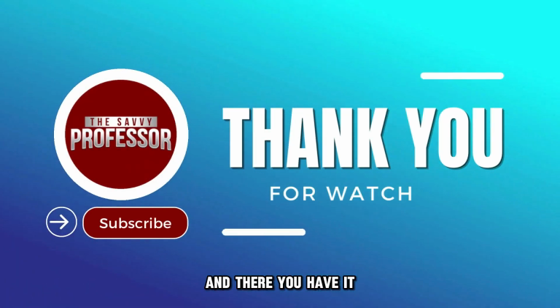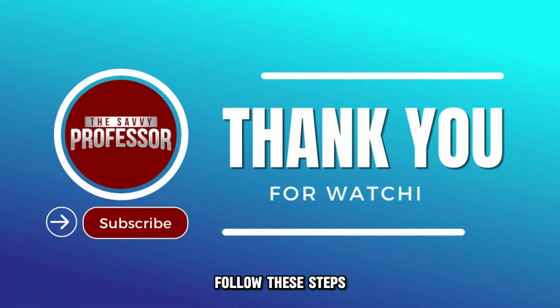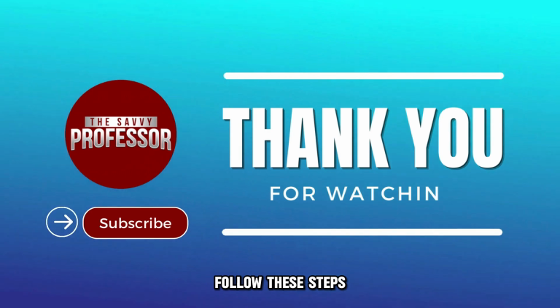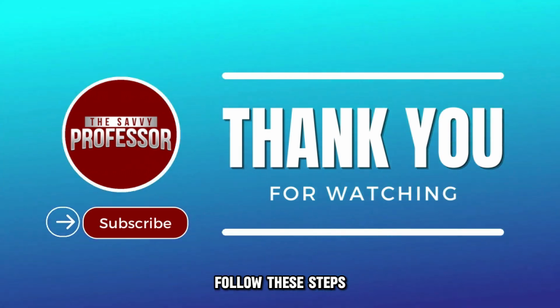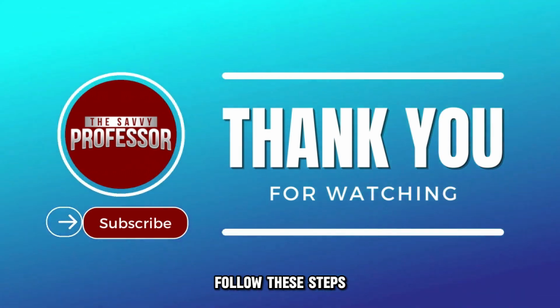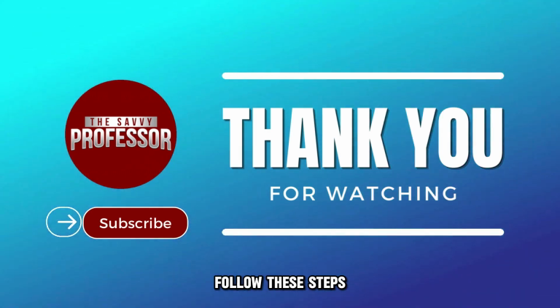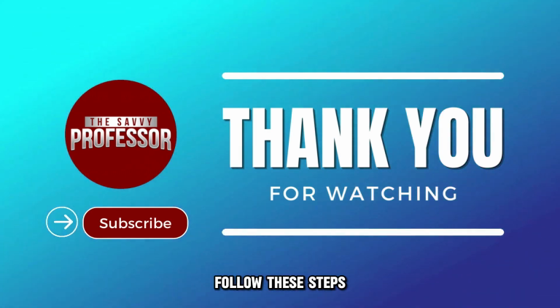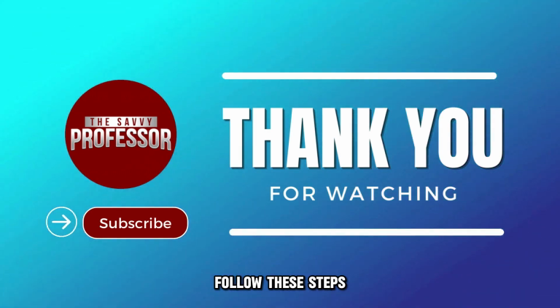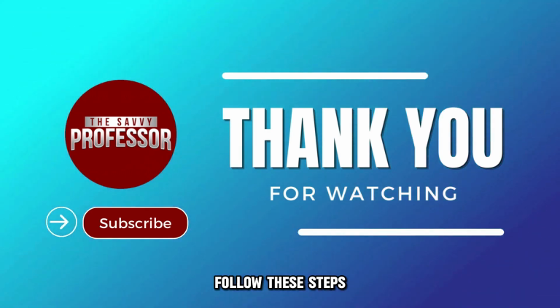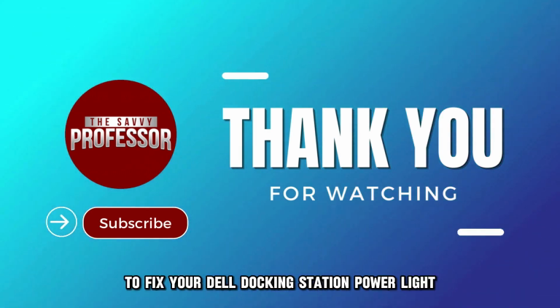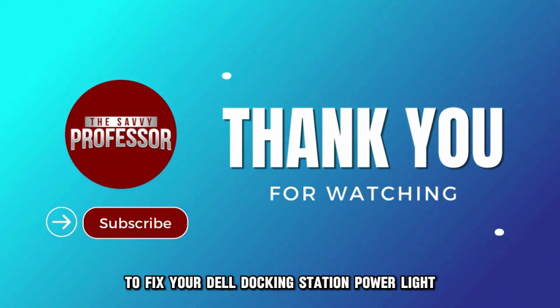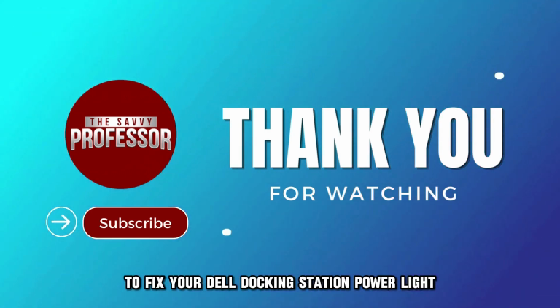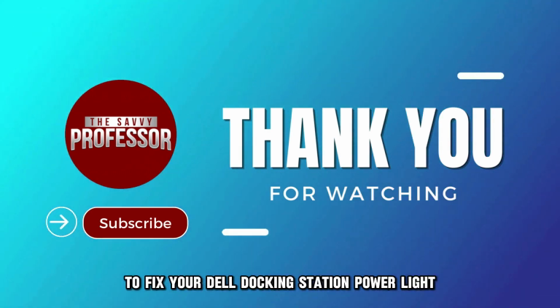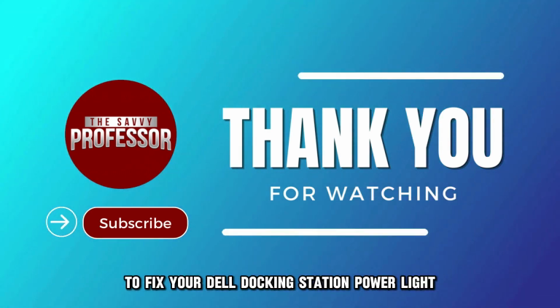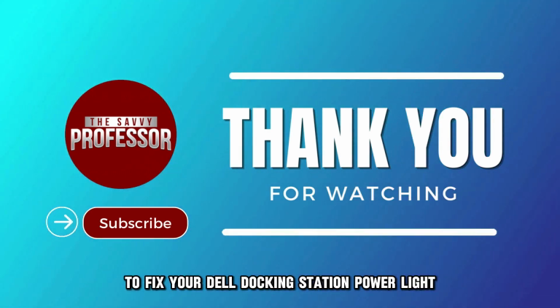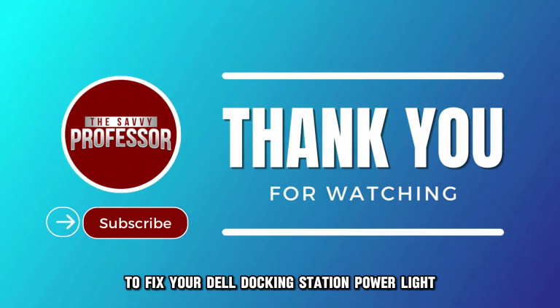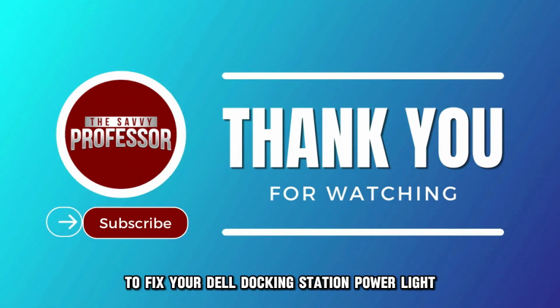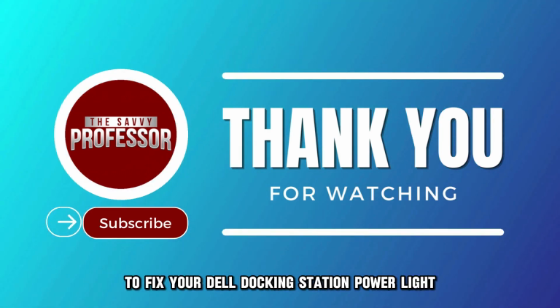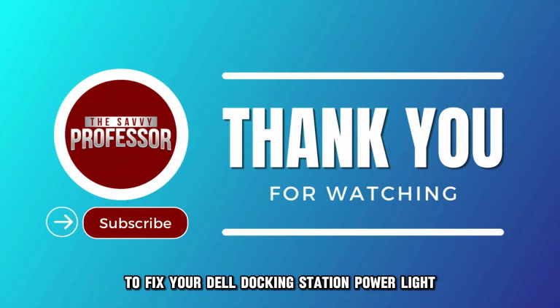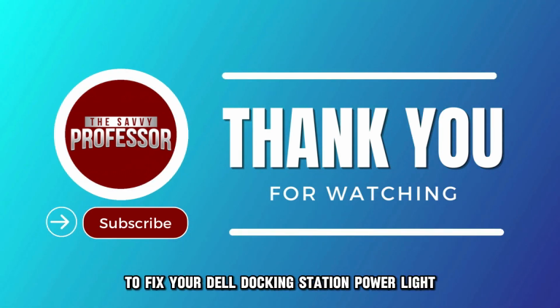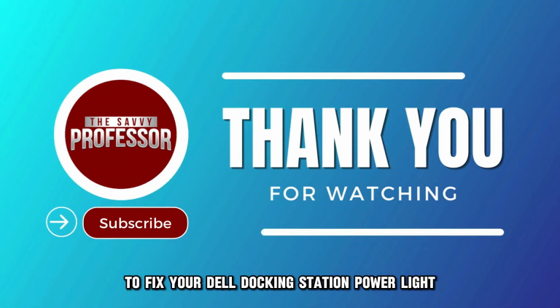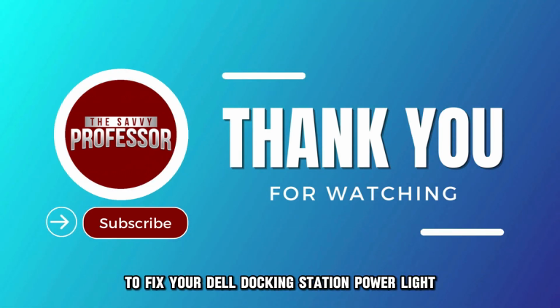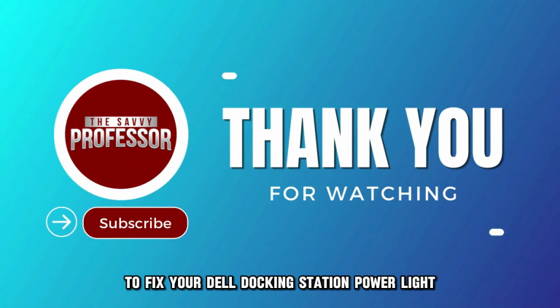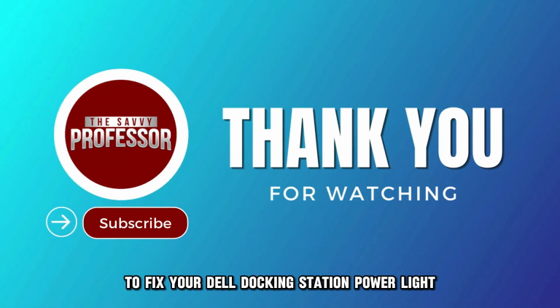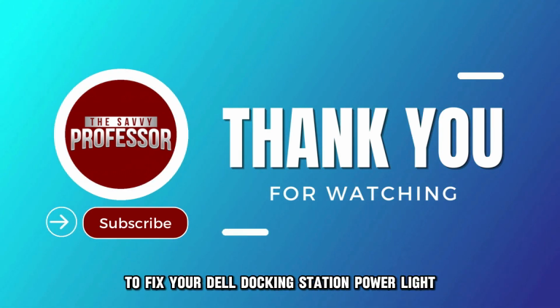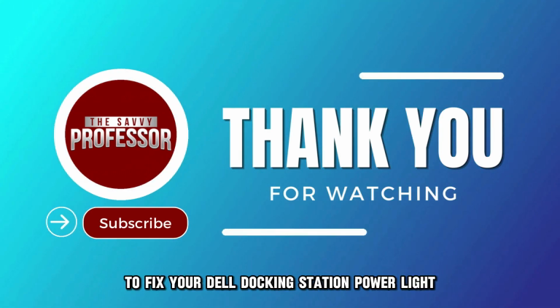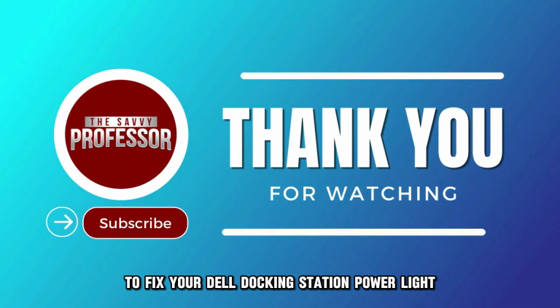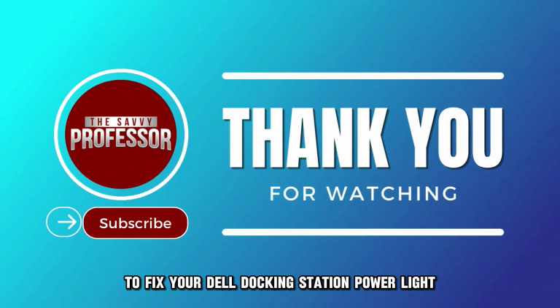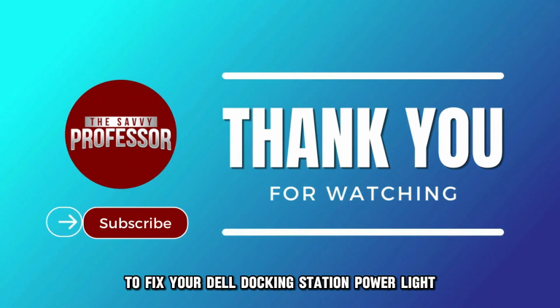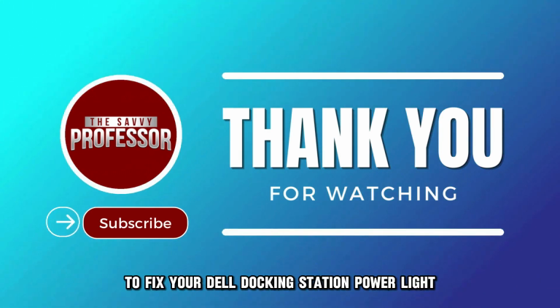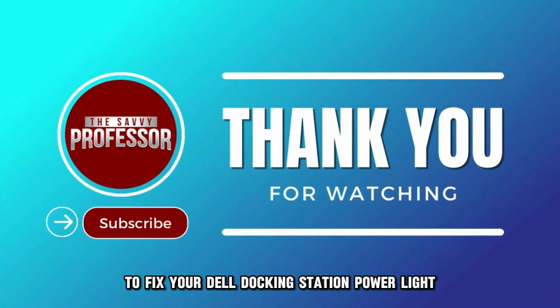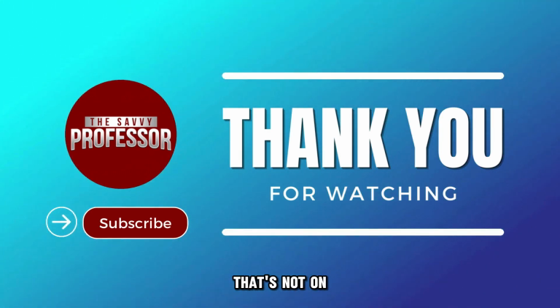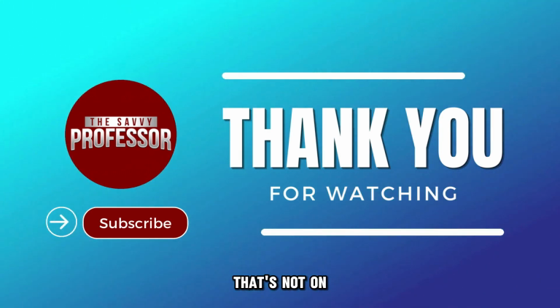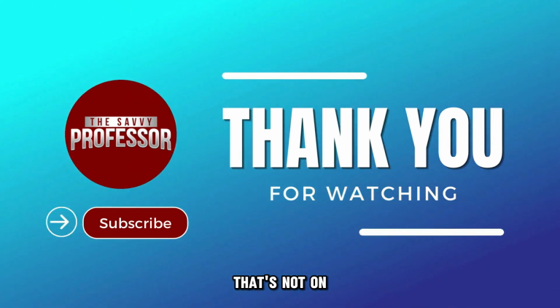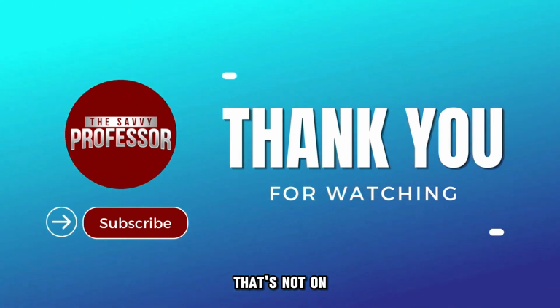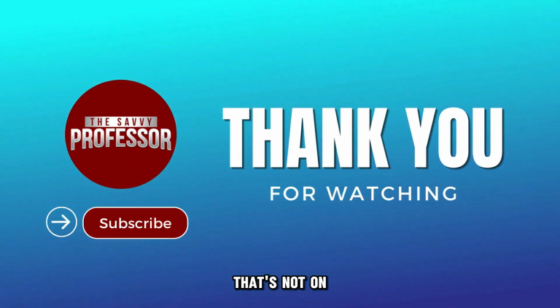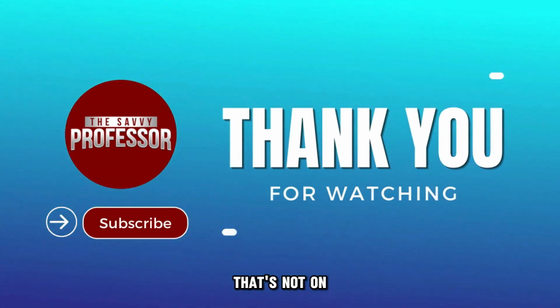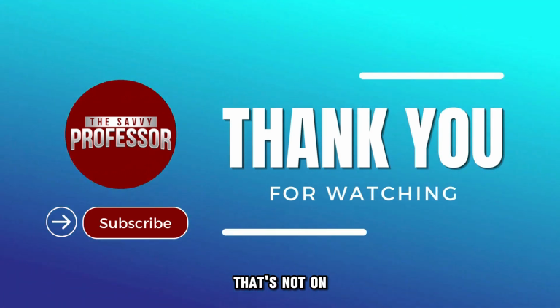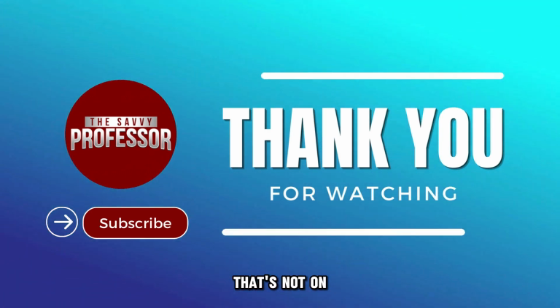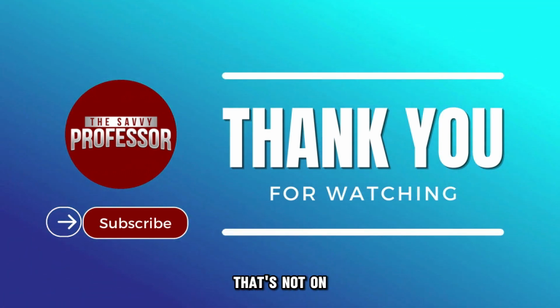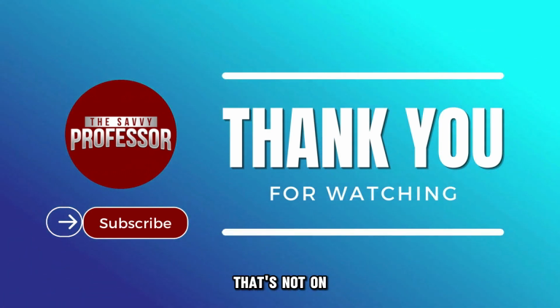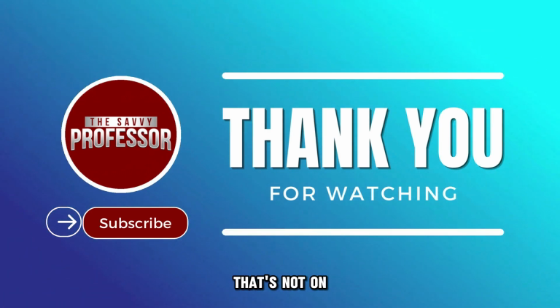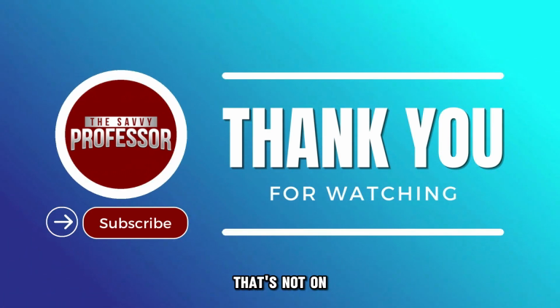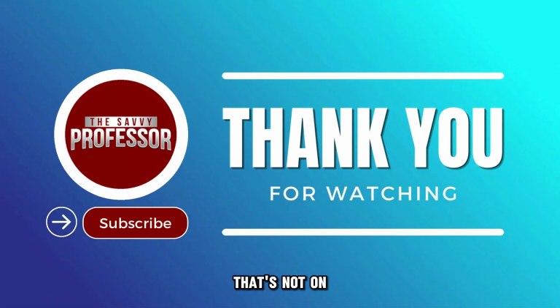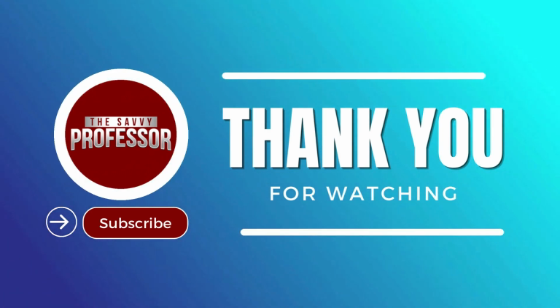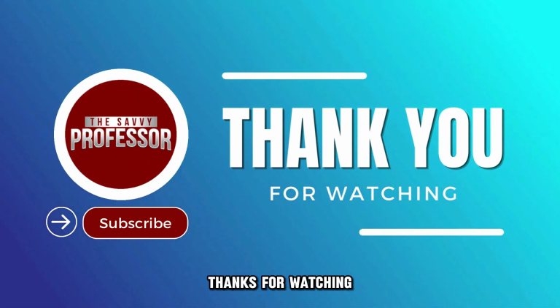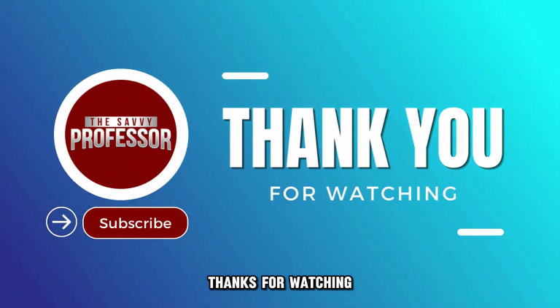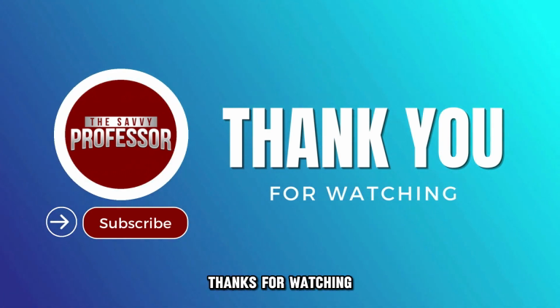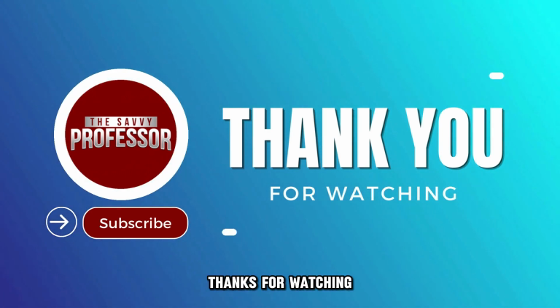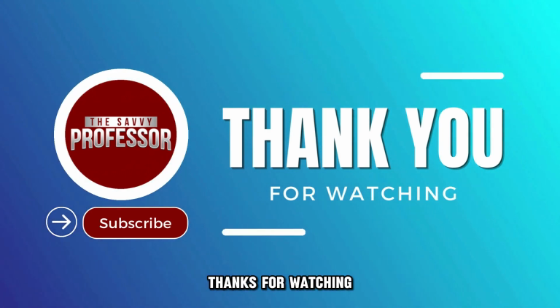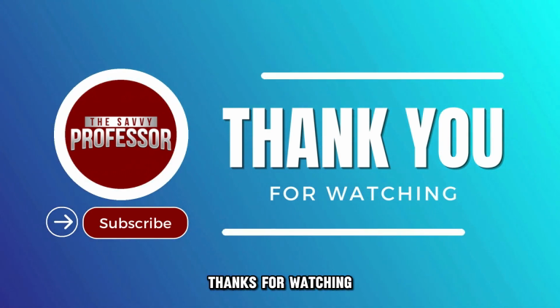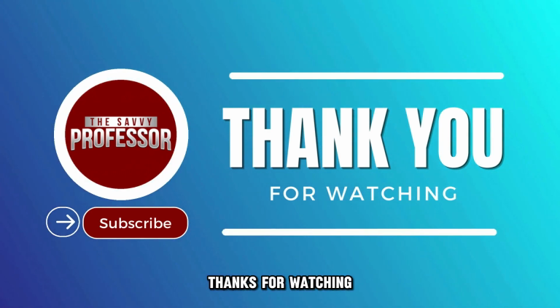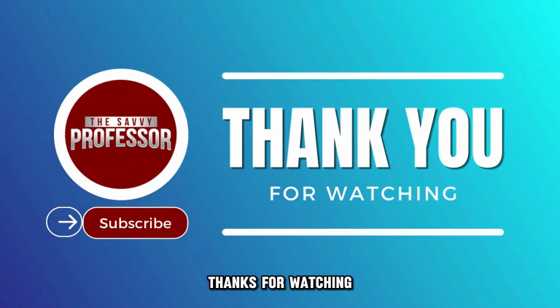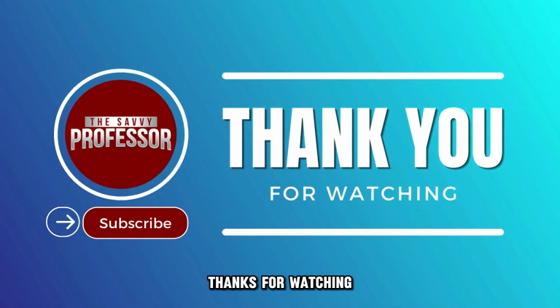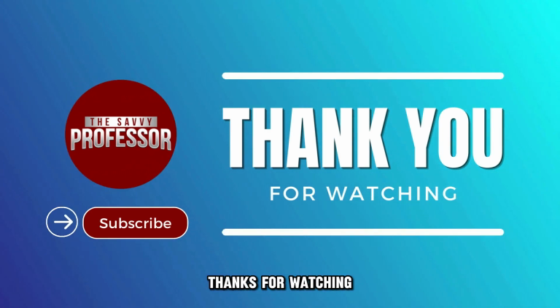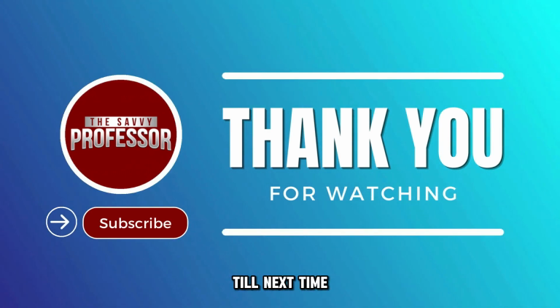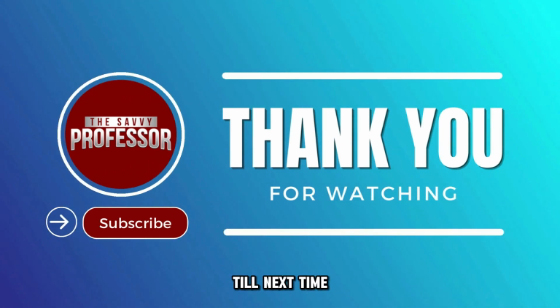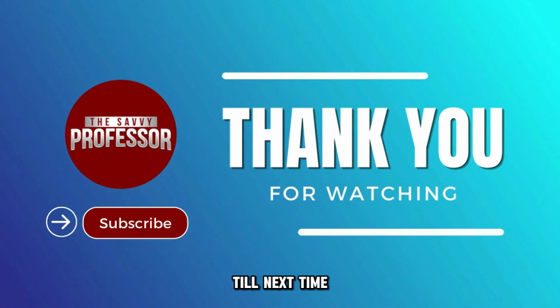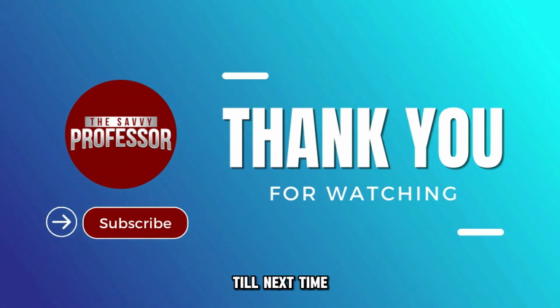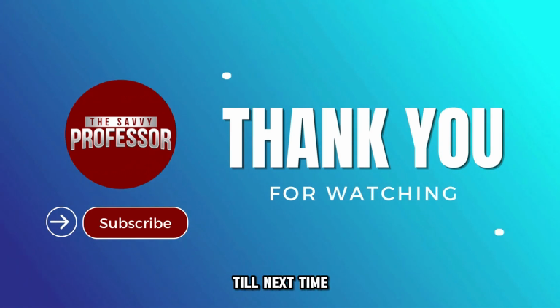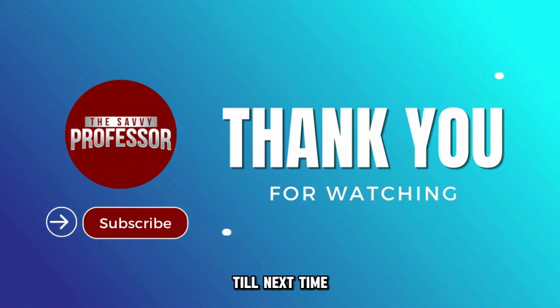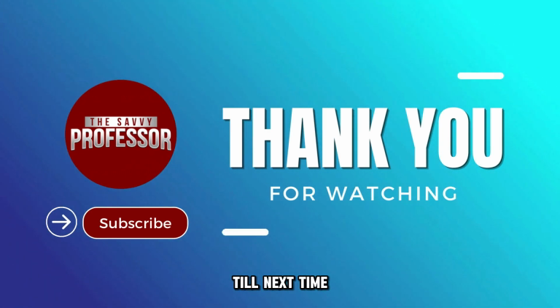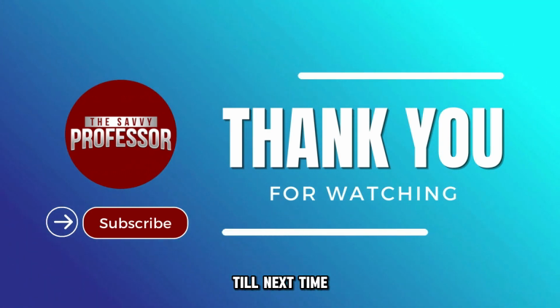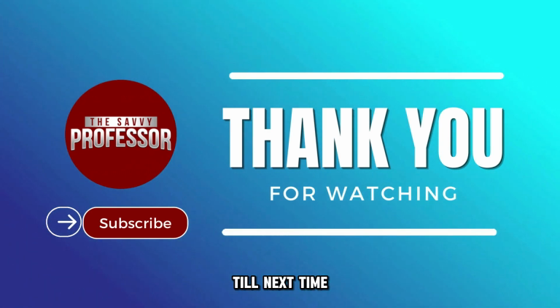Follow these steps to fix your Dell docking station power light that's not on. Thanks for watching. Till next time.